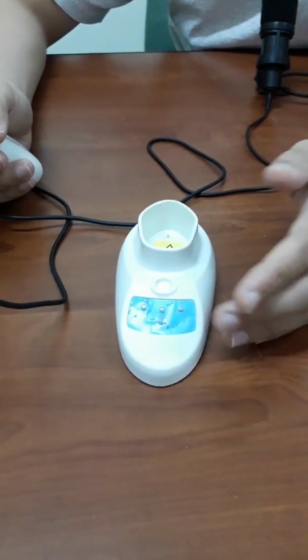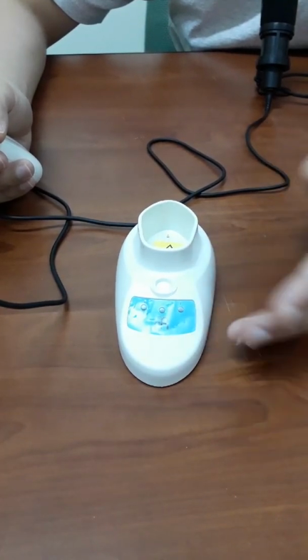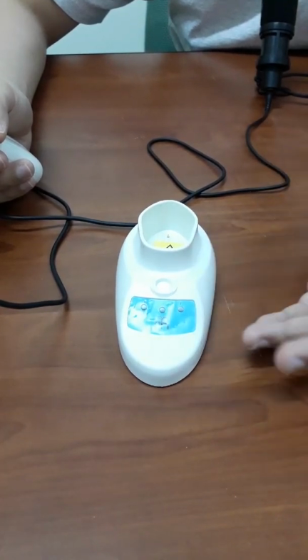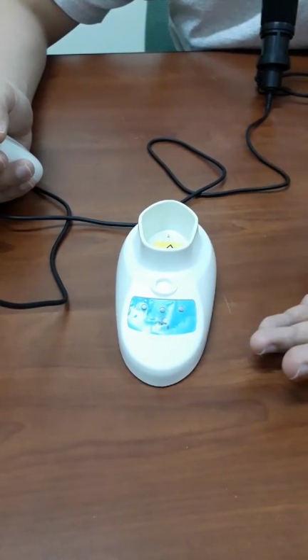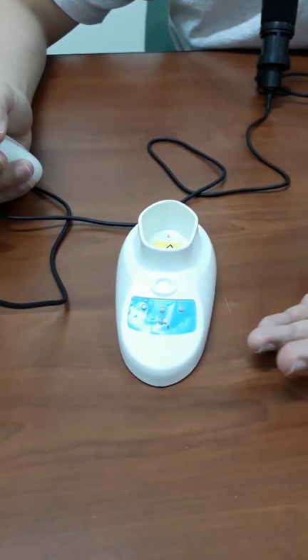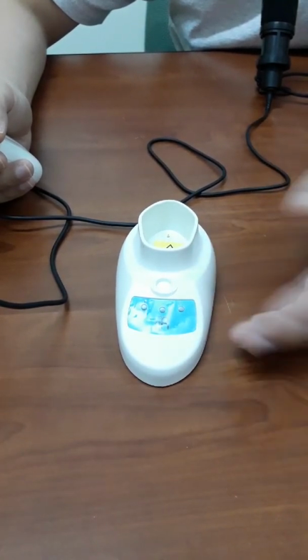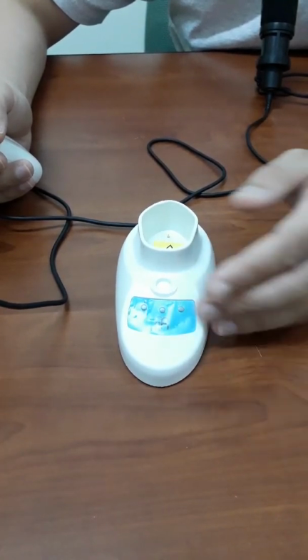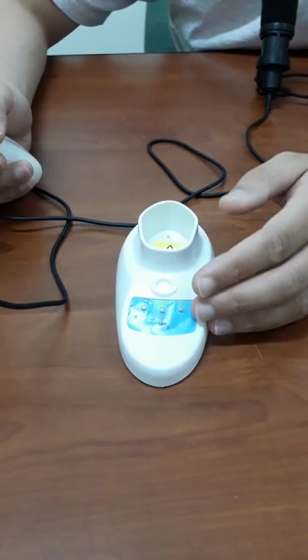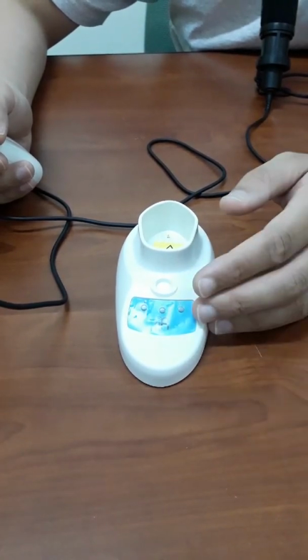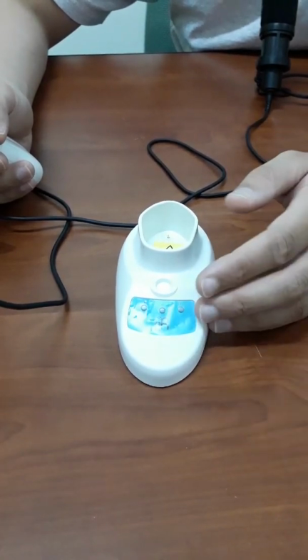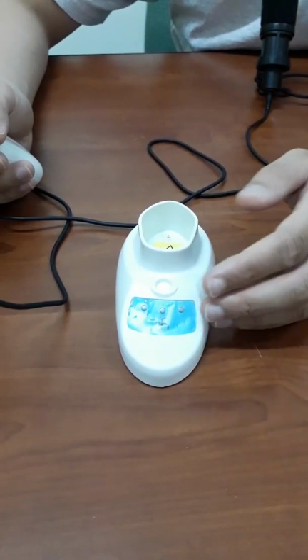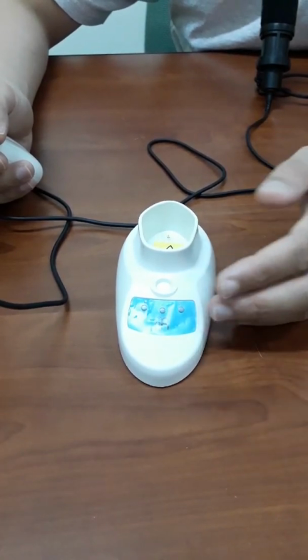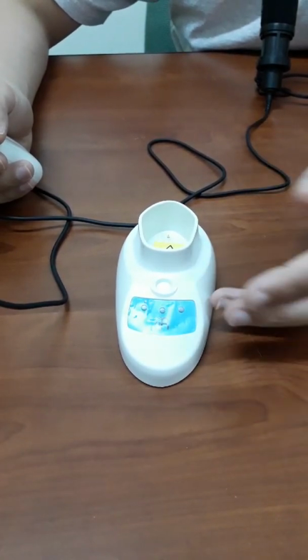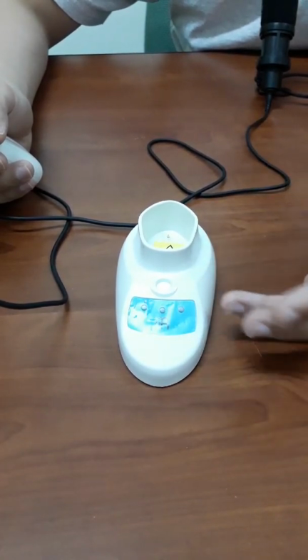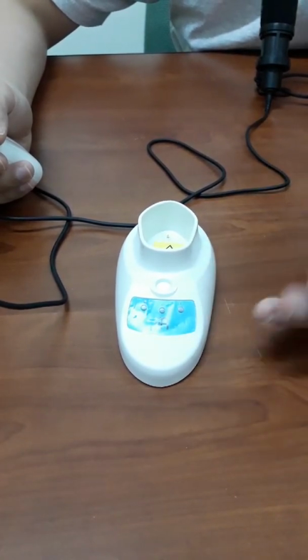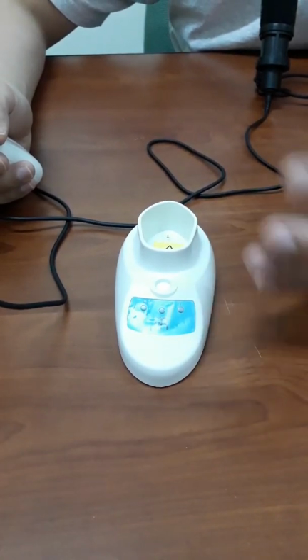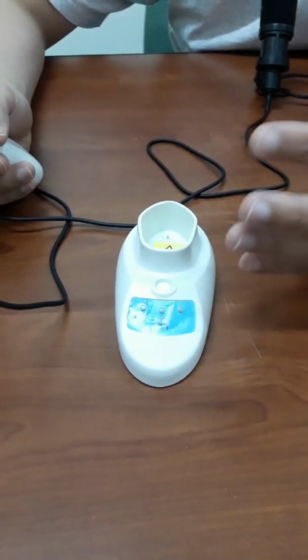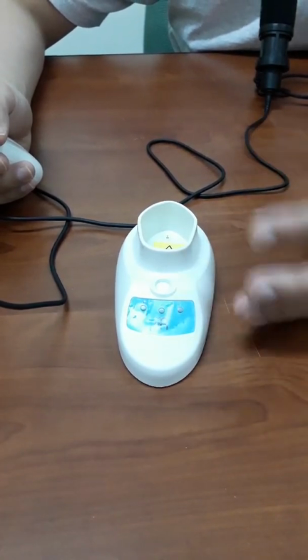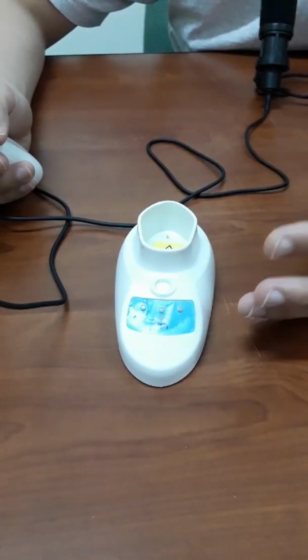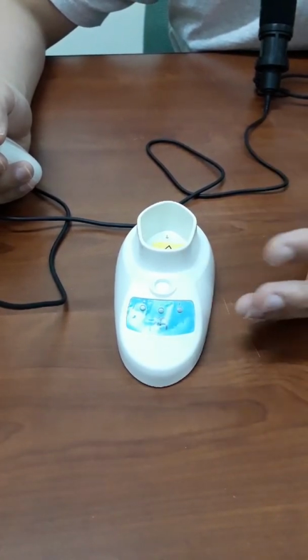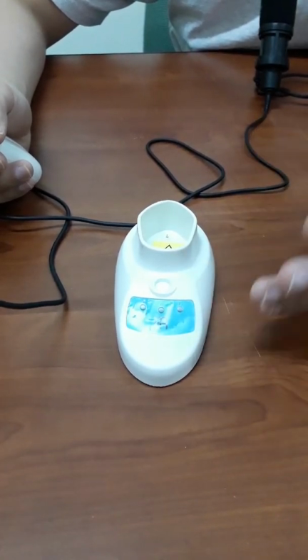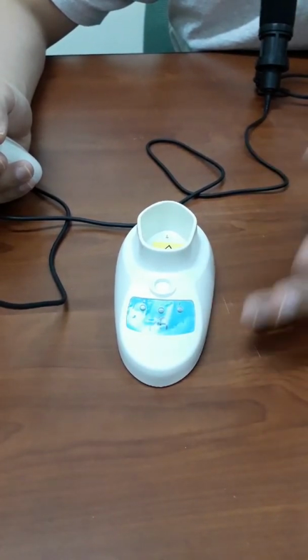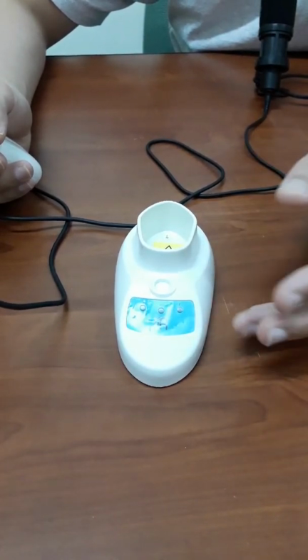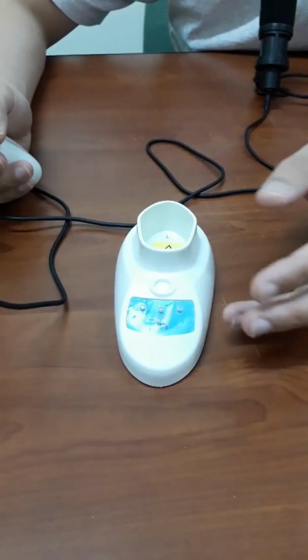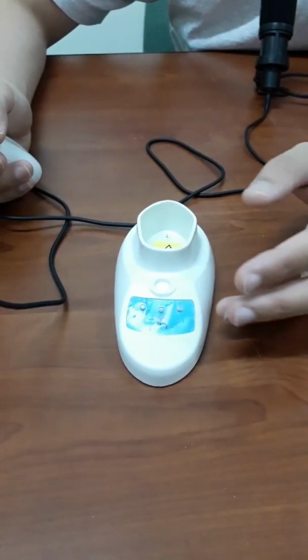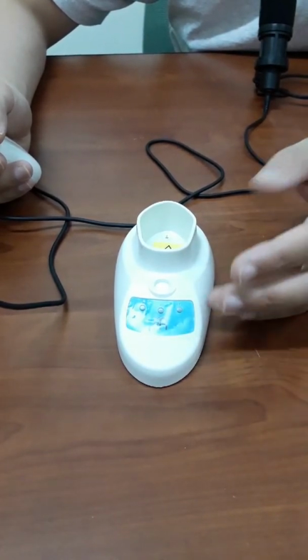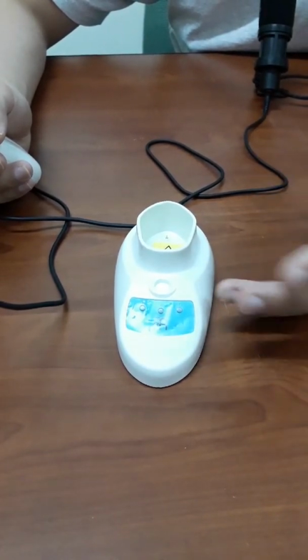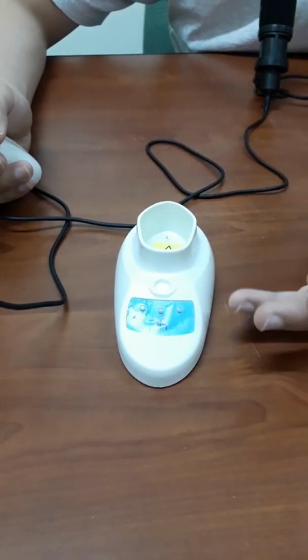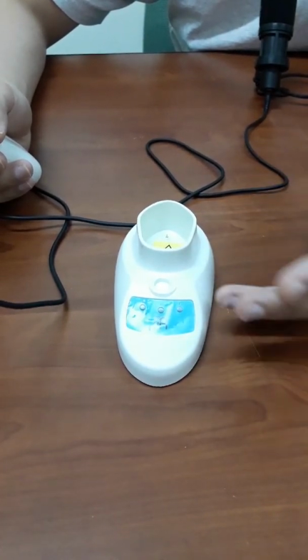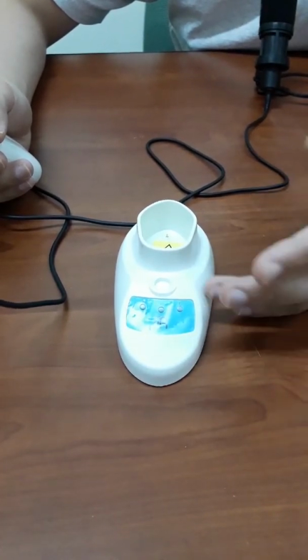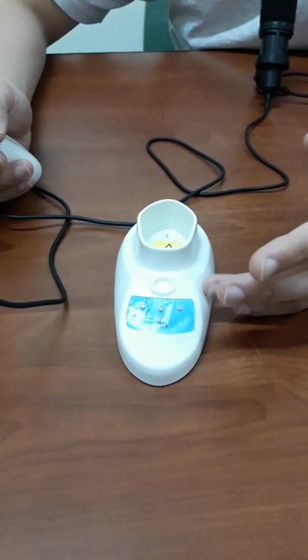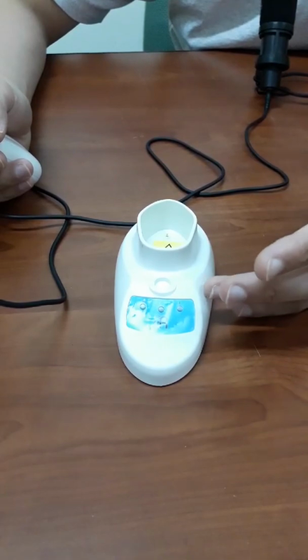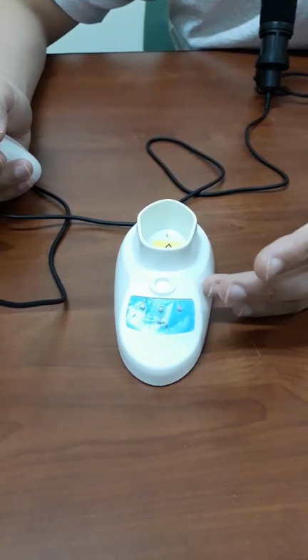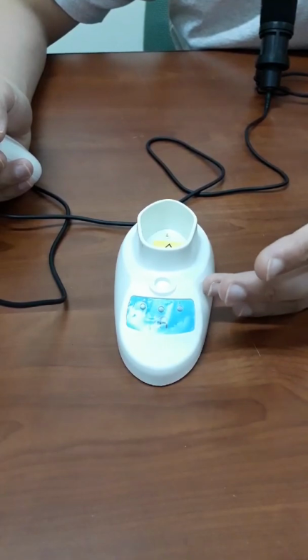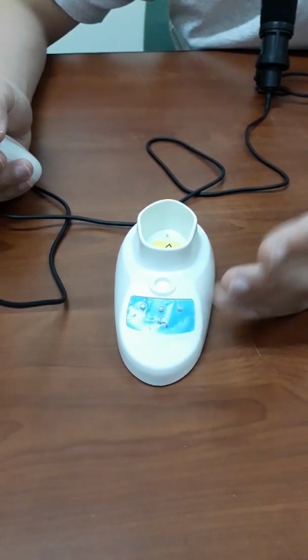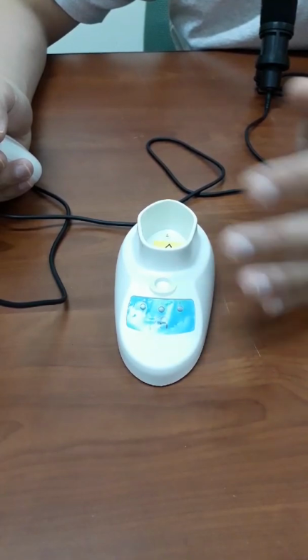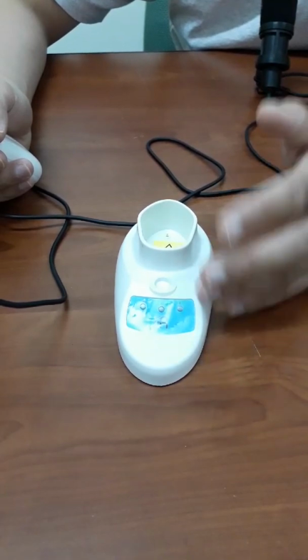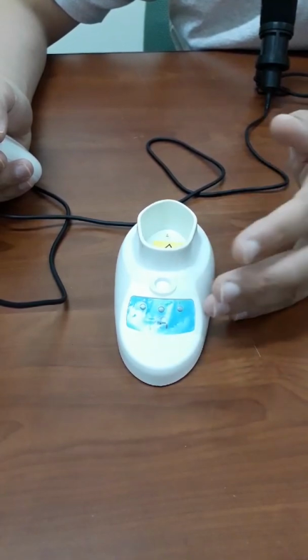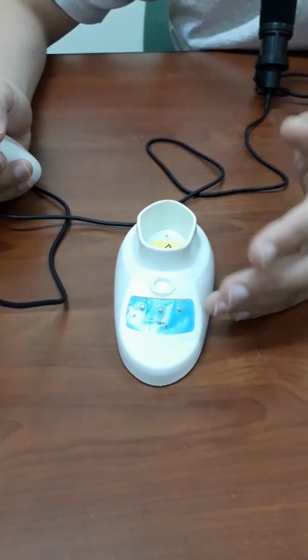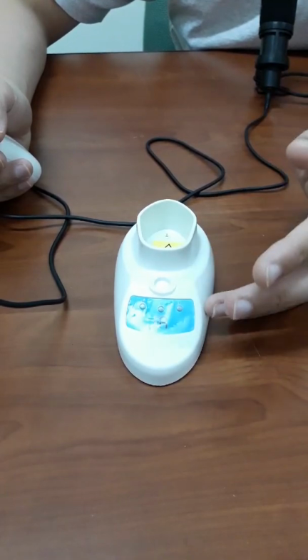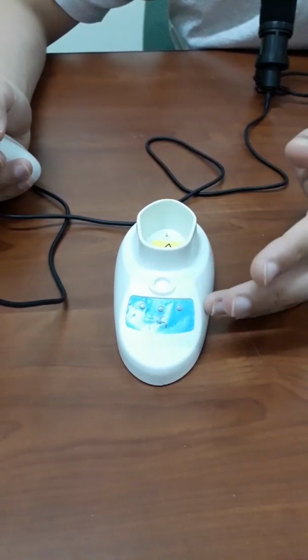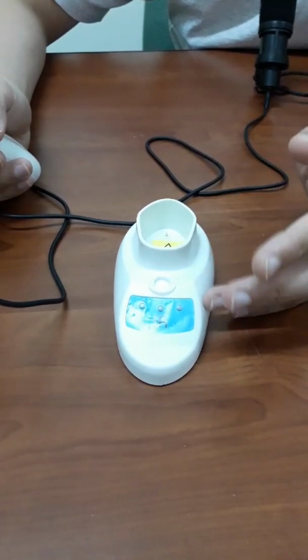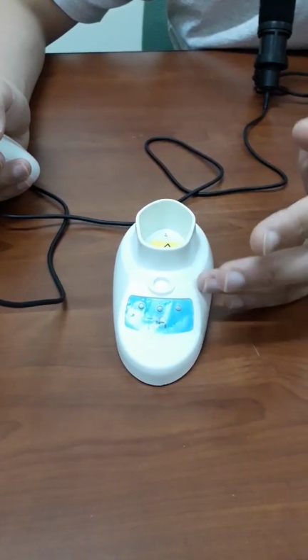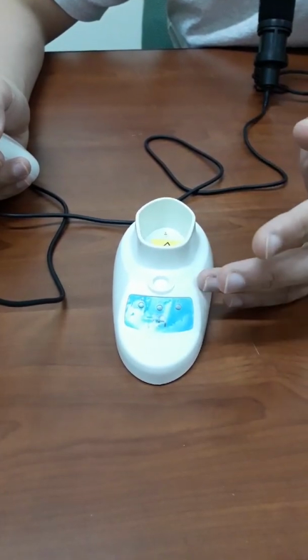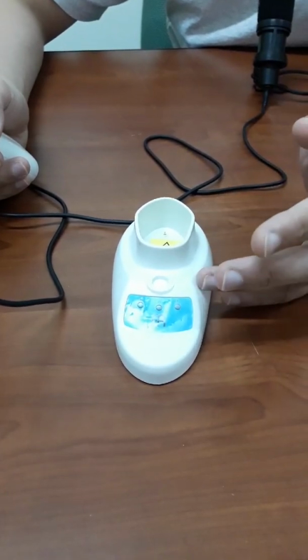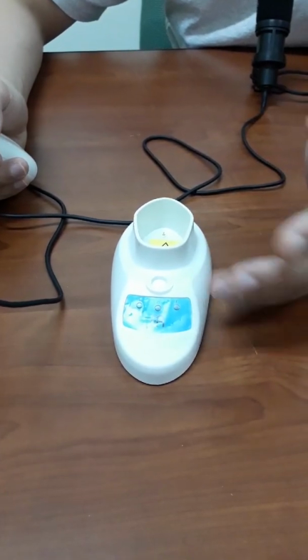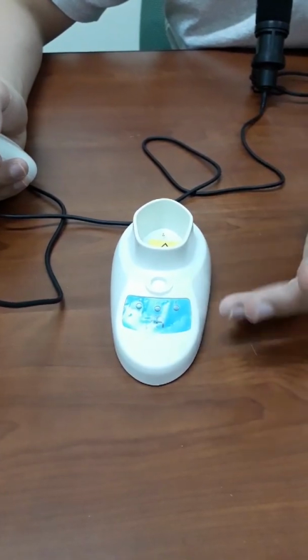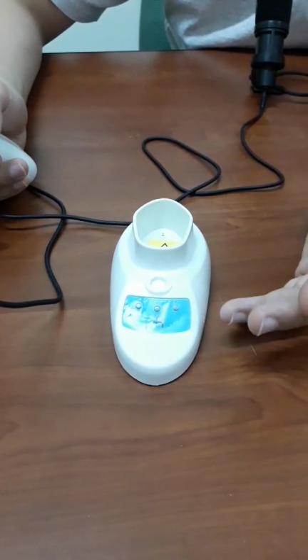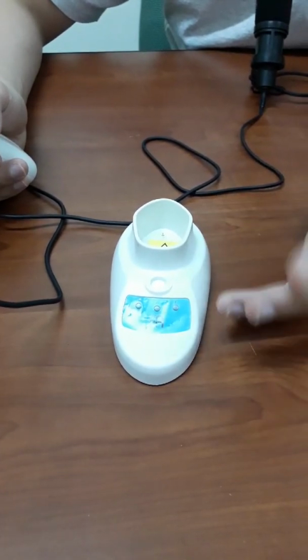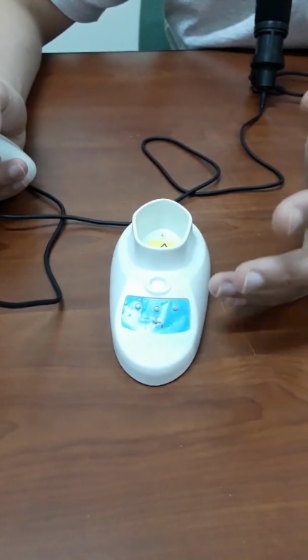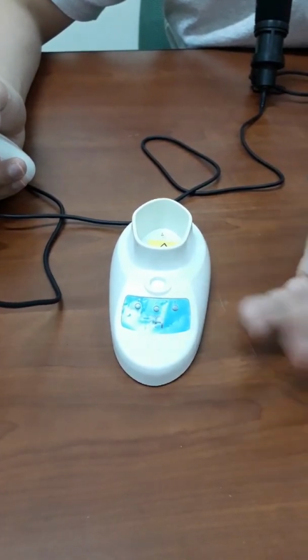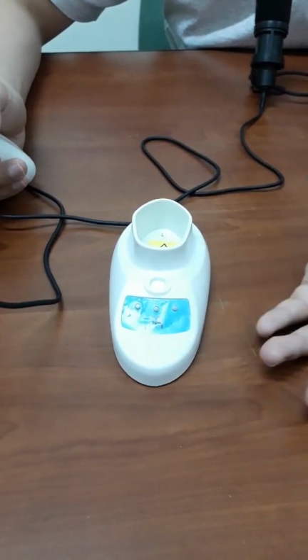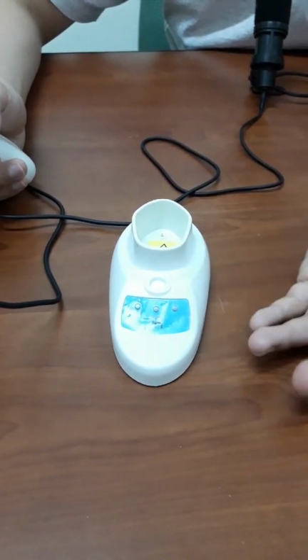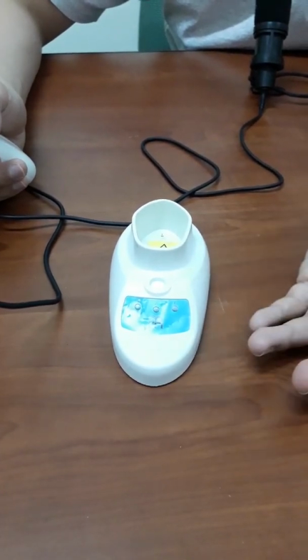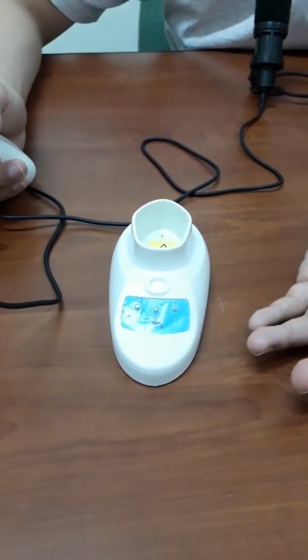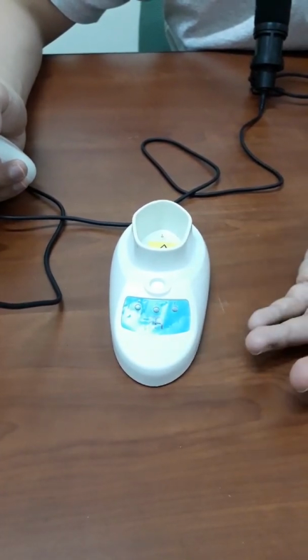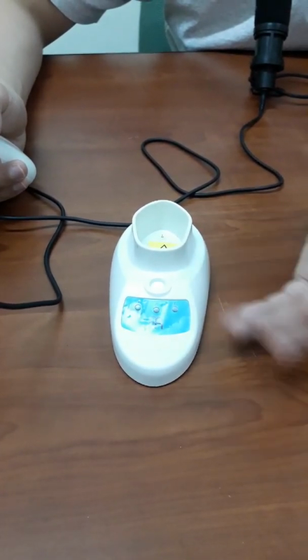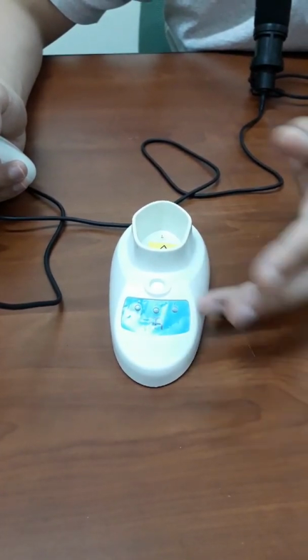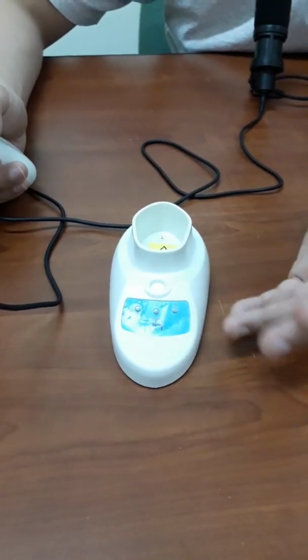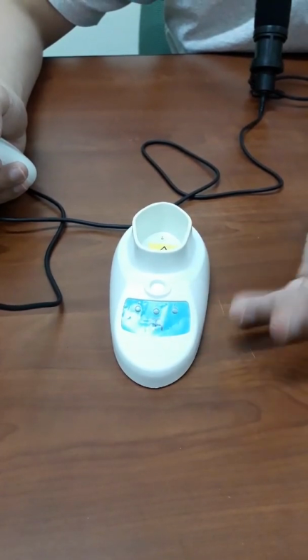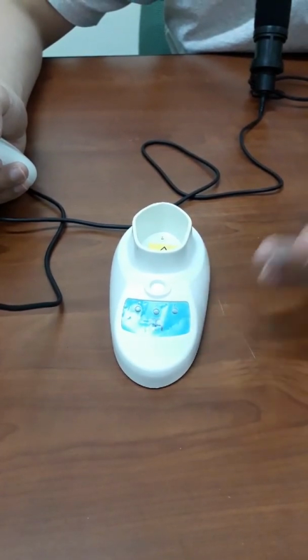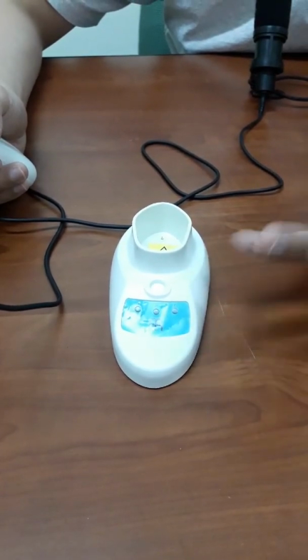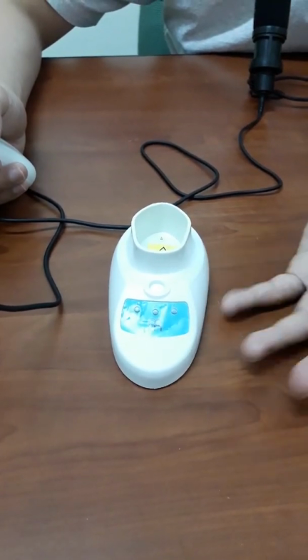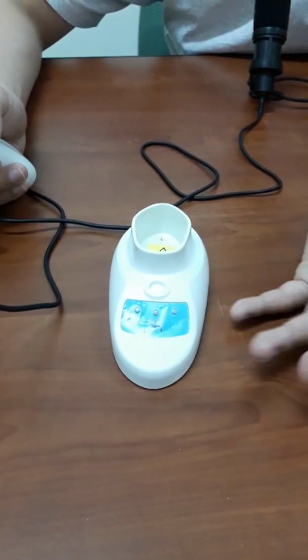So in this case, you need to contact your dealer for repair or for checking.